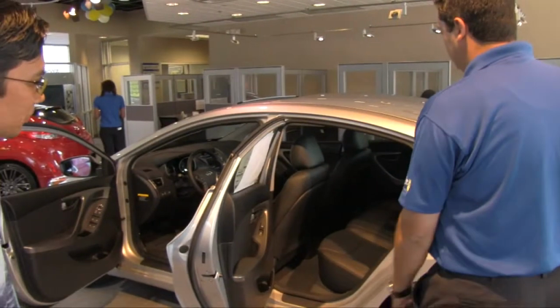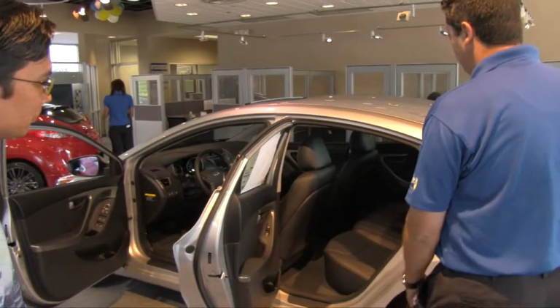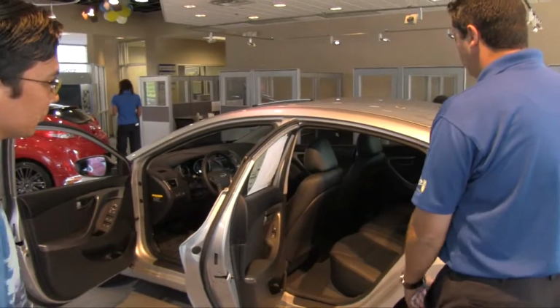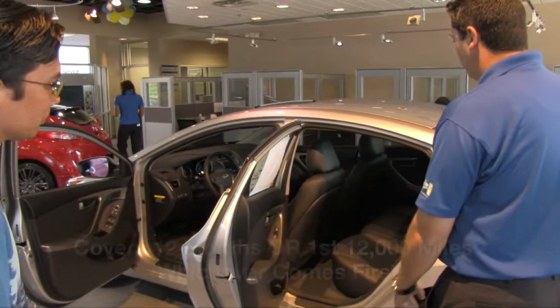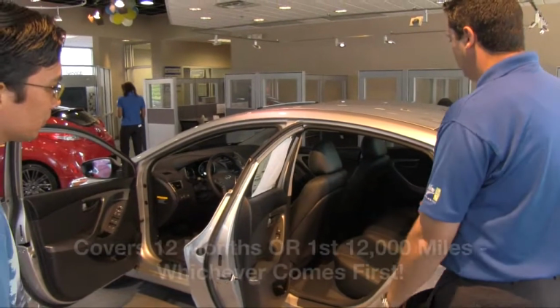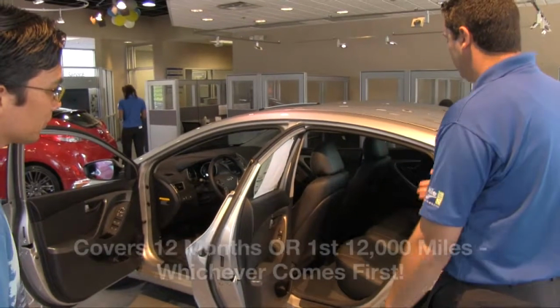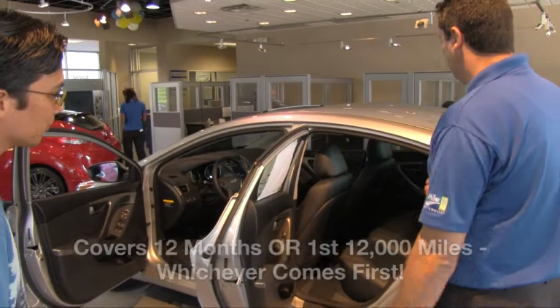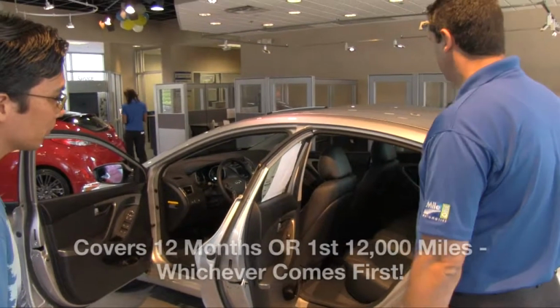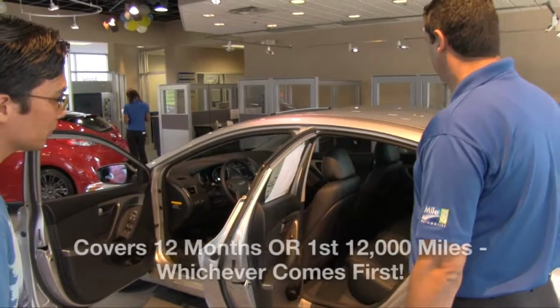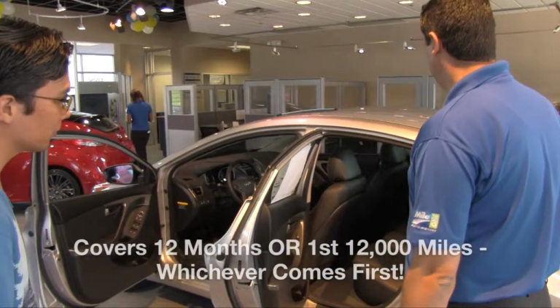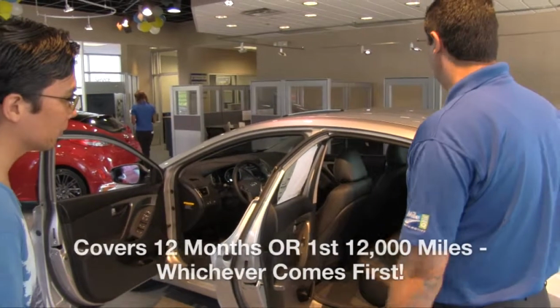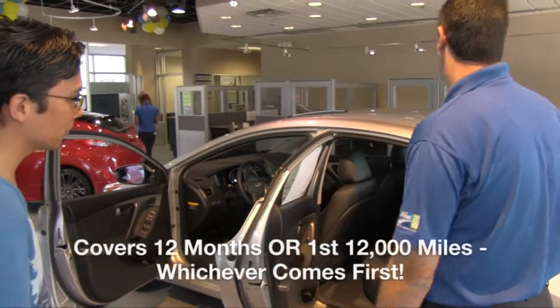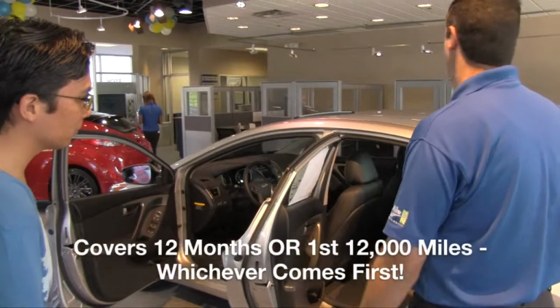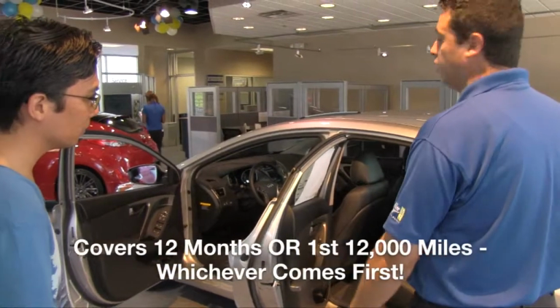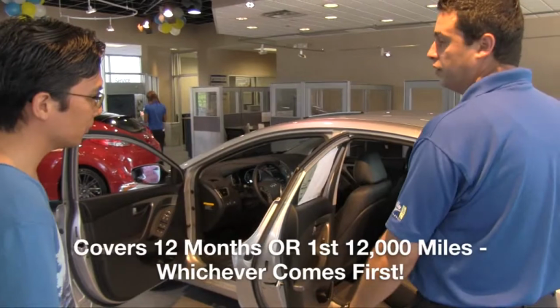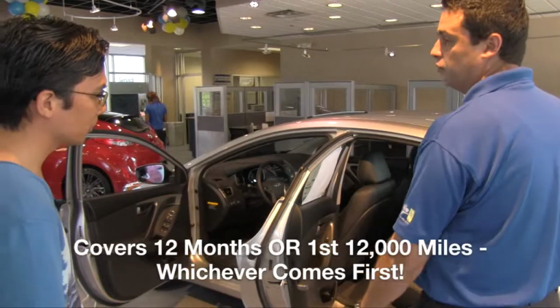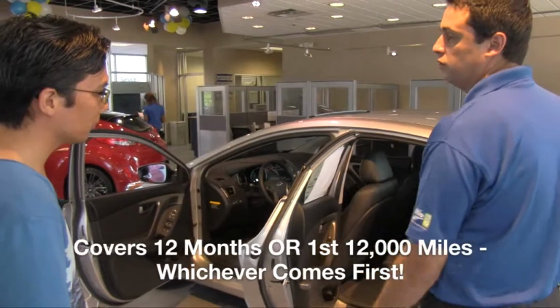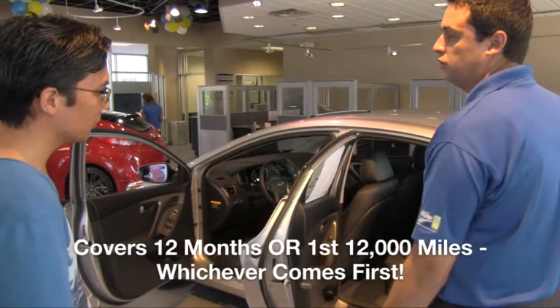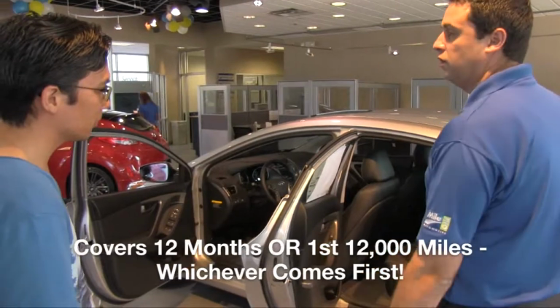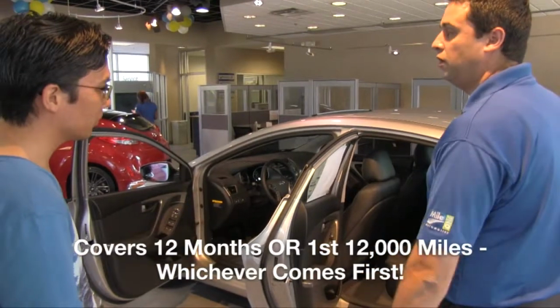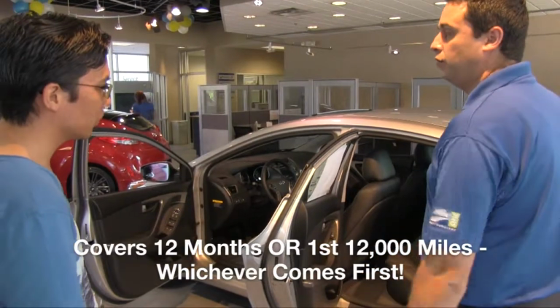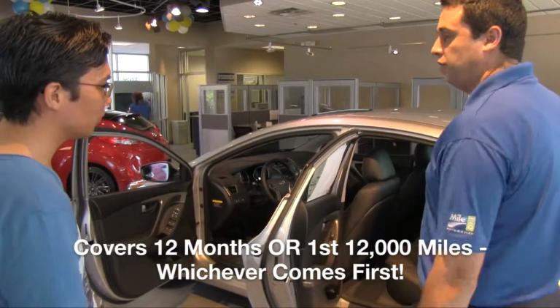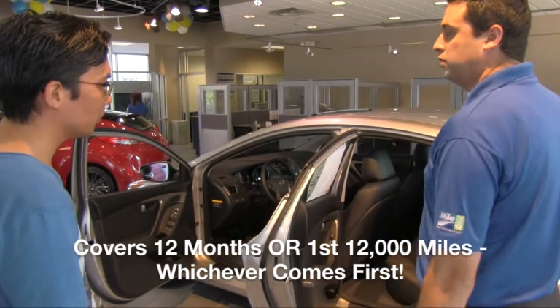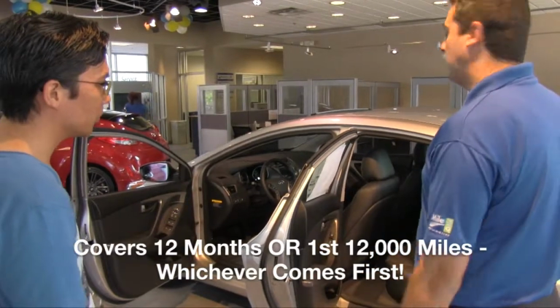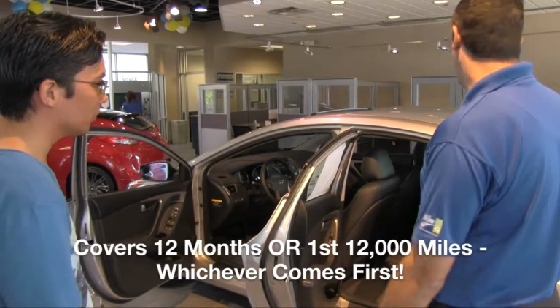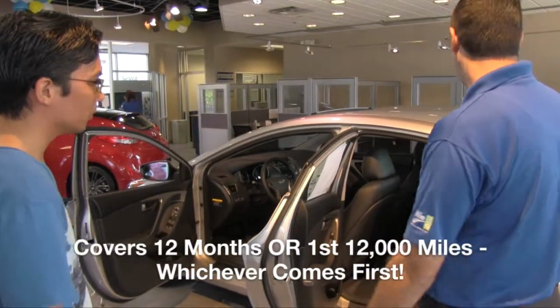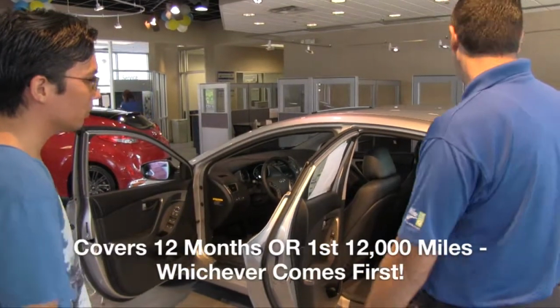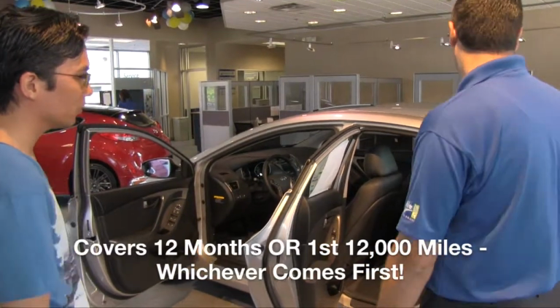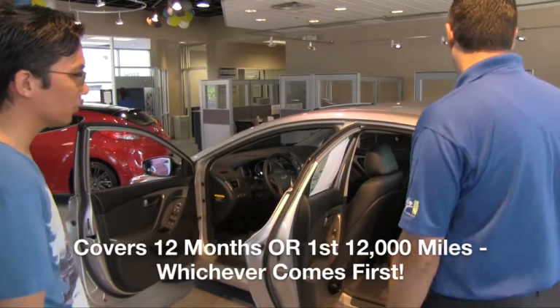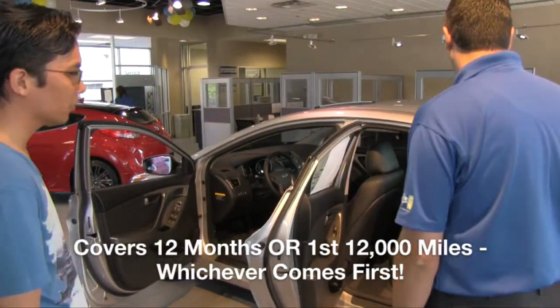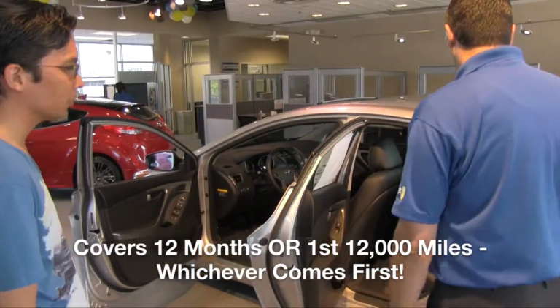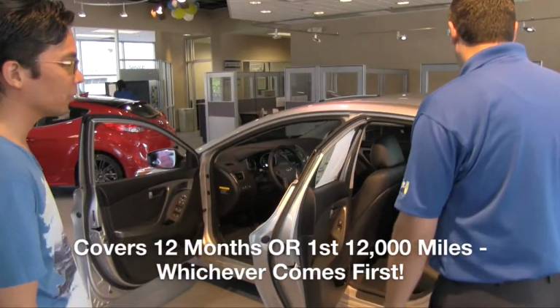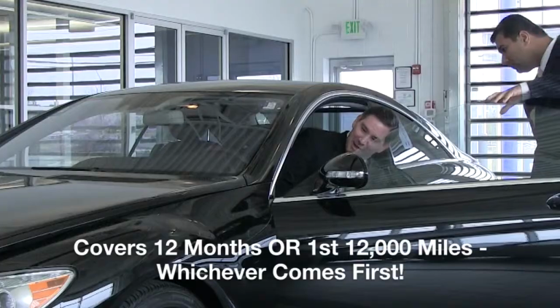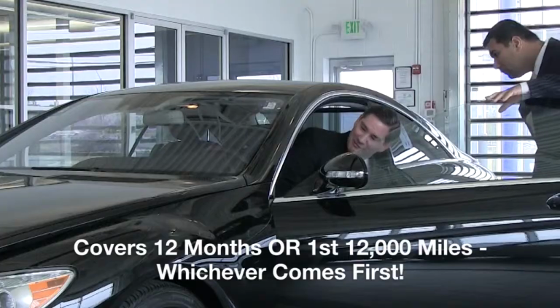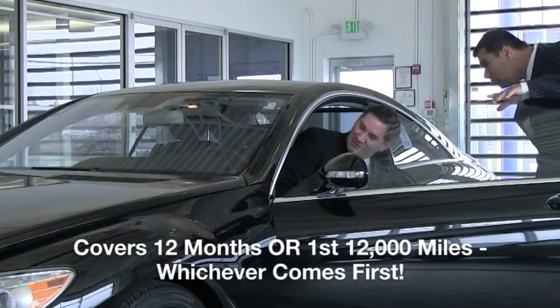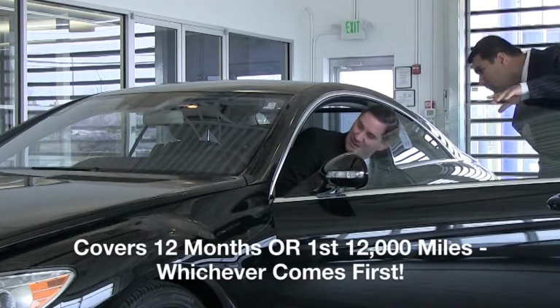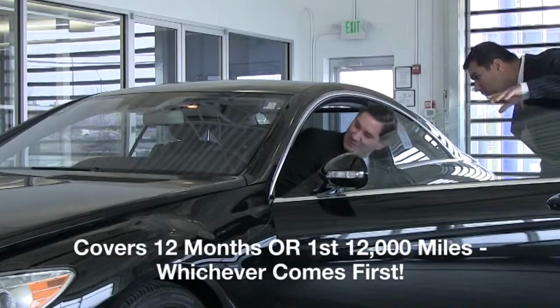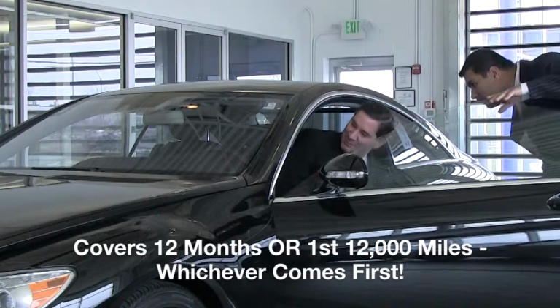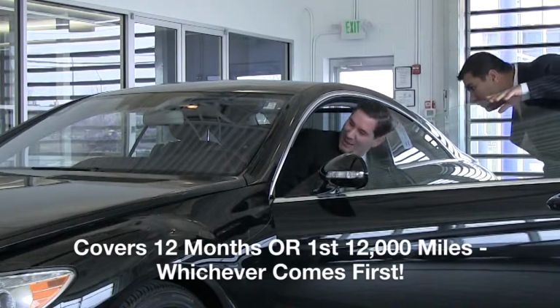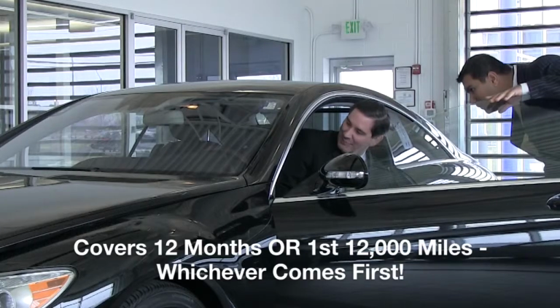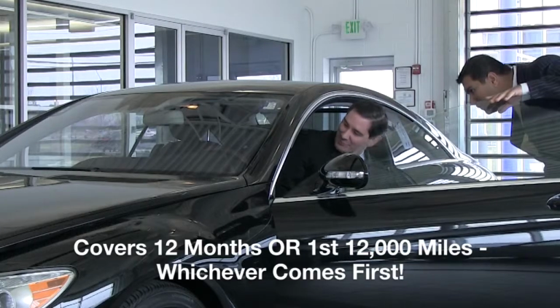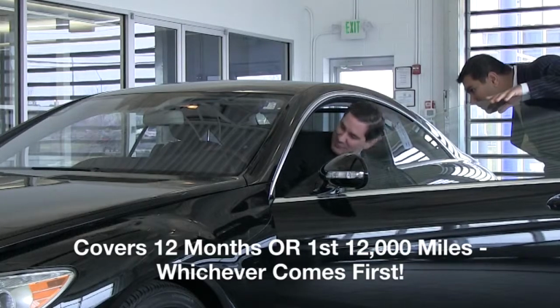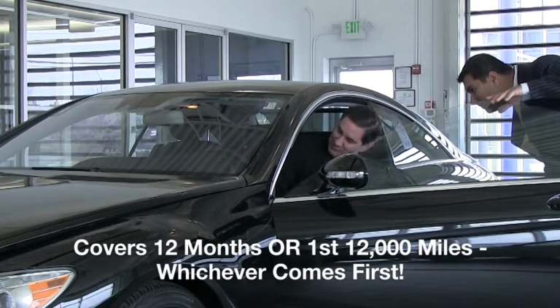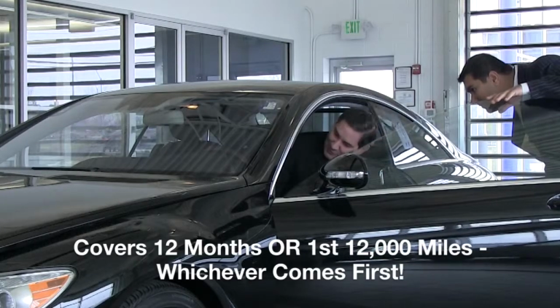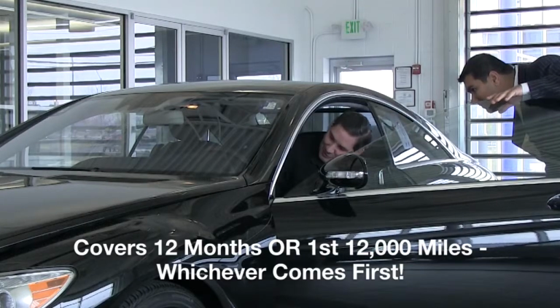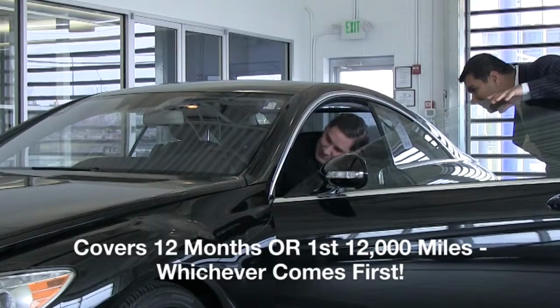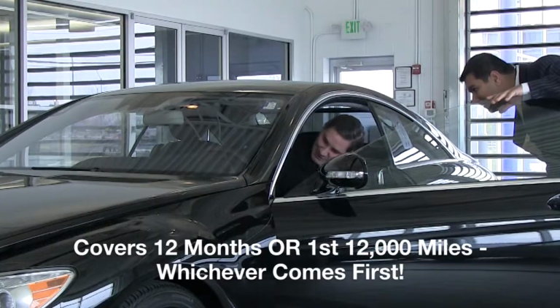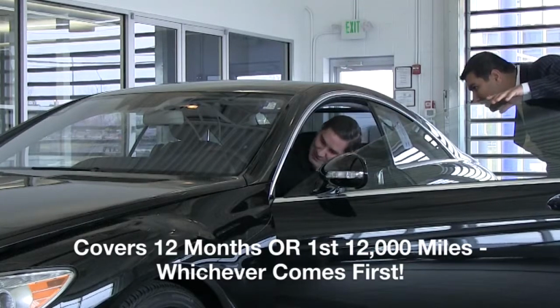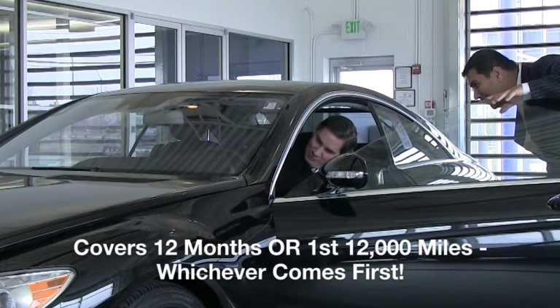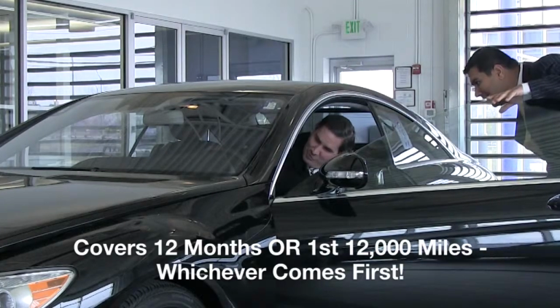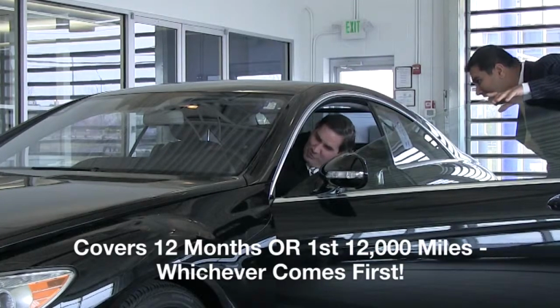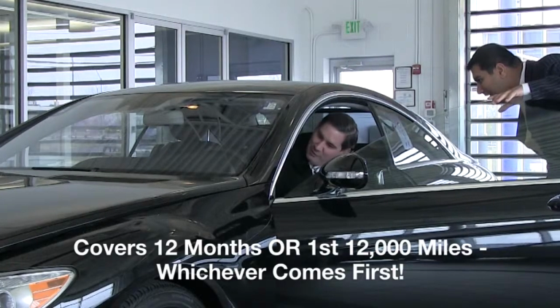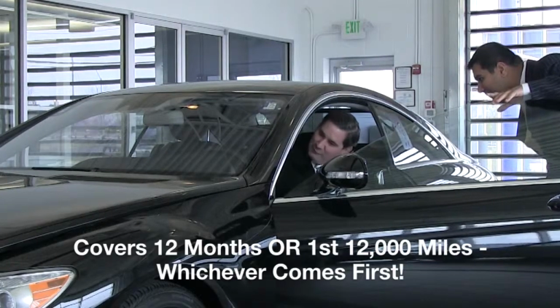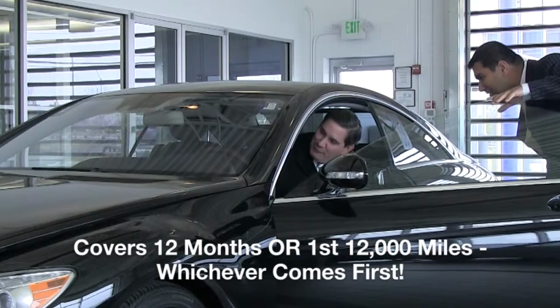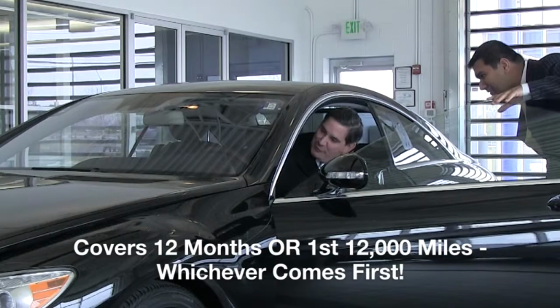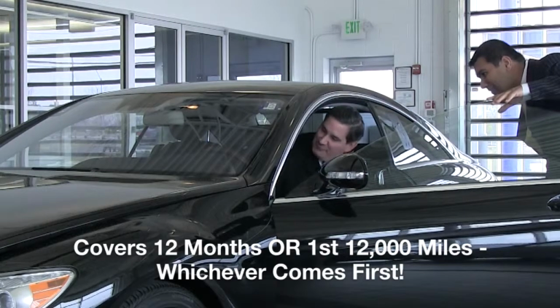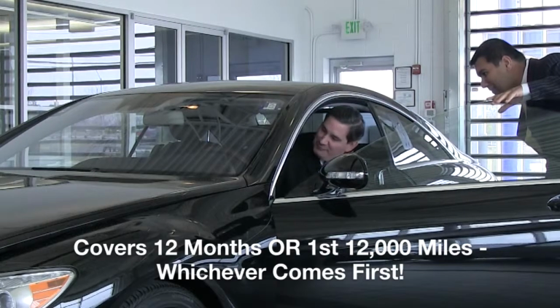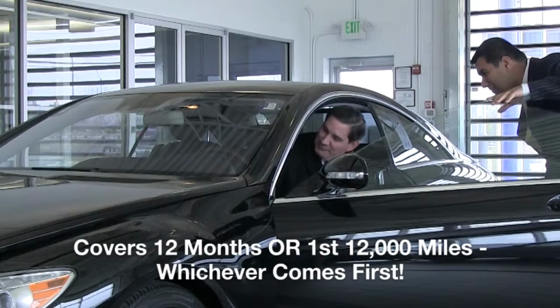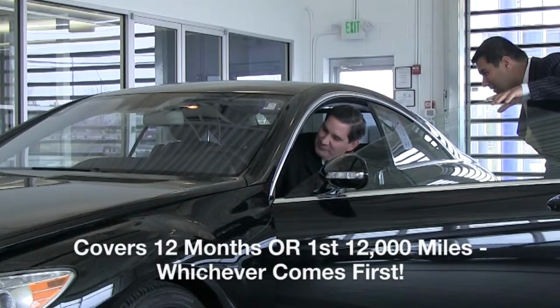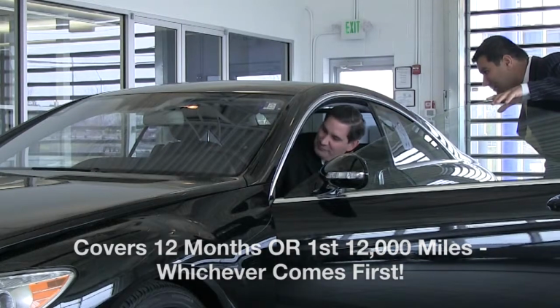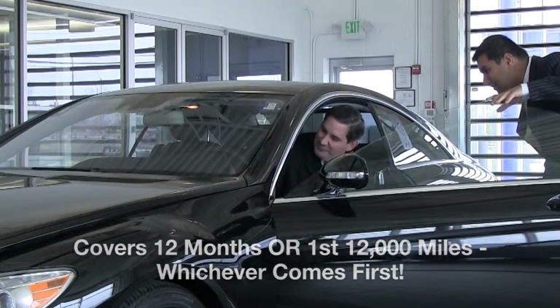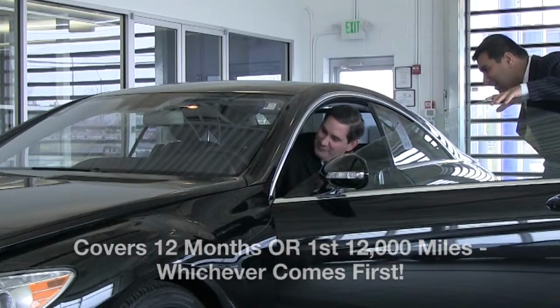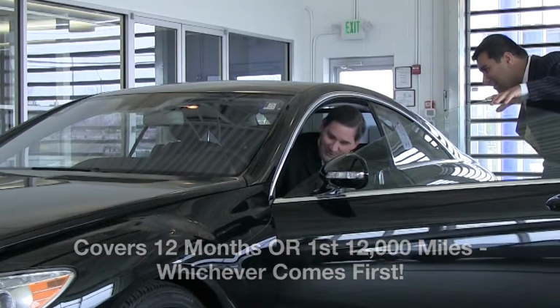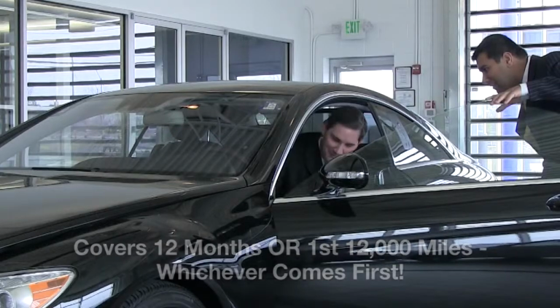With the Certified Advantage Warranty, you are covered for 12 months or the first 12,000 miles you put on the vehicle, whichever comes first.